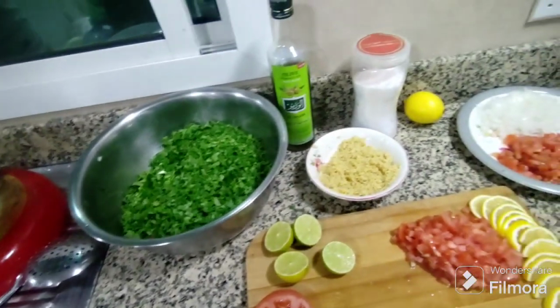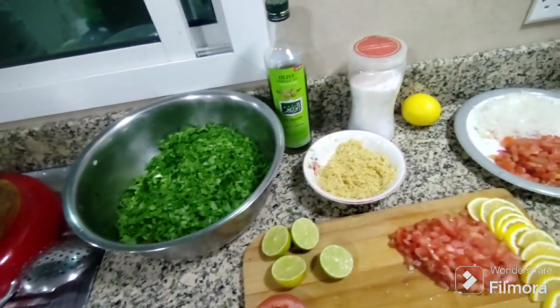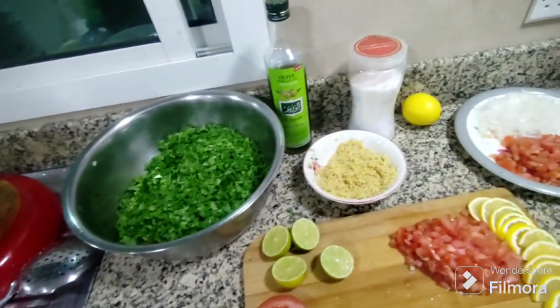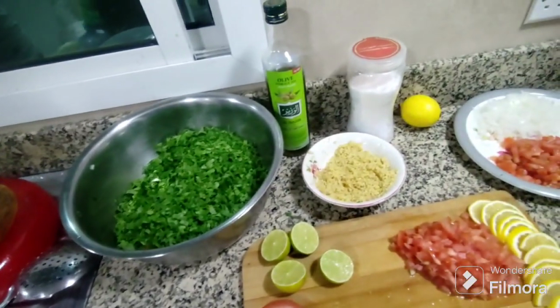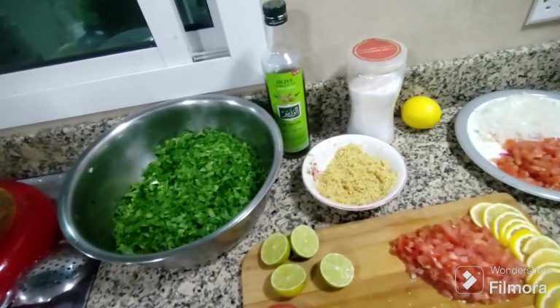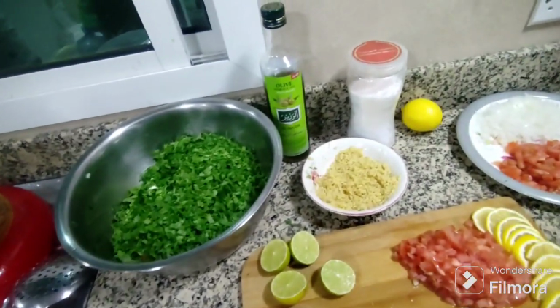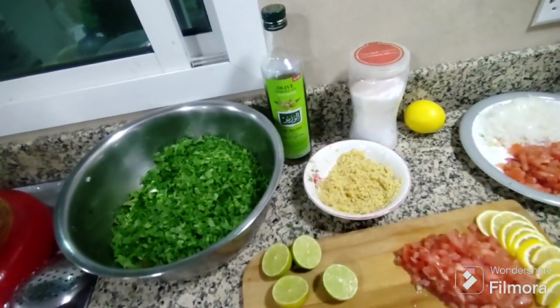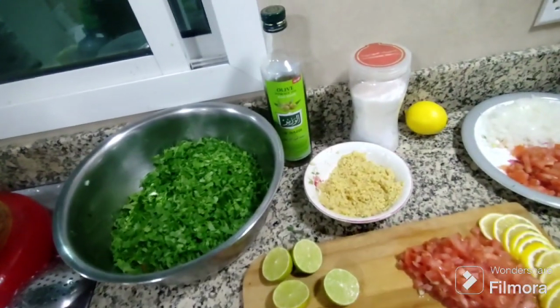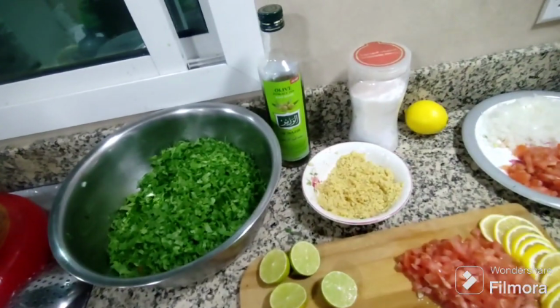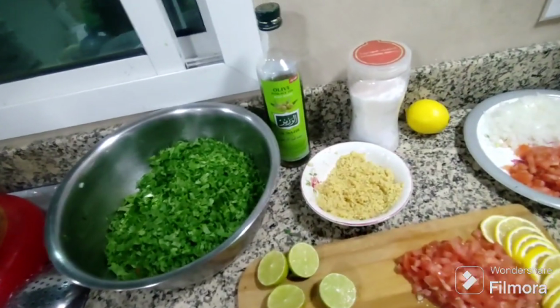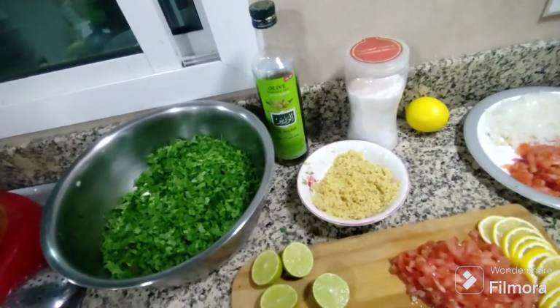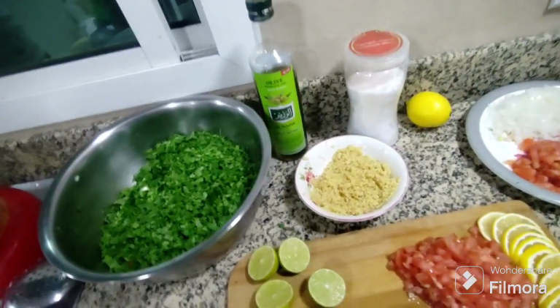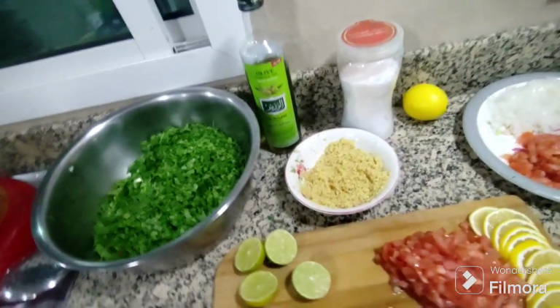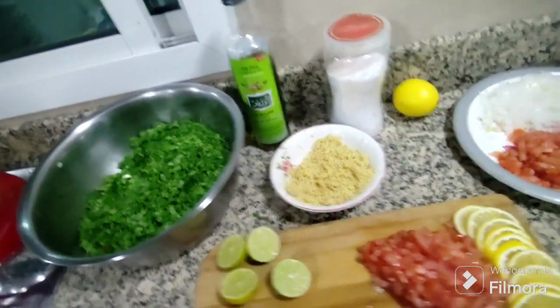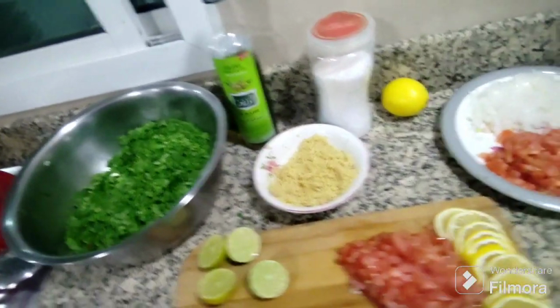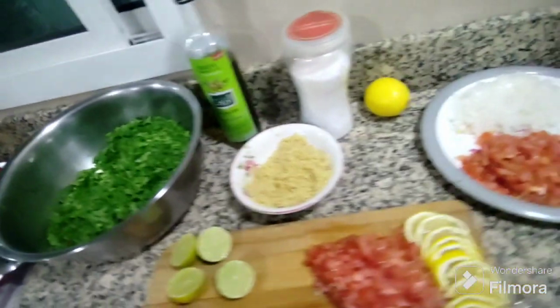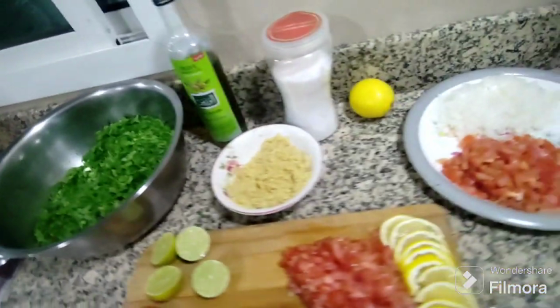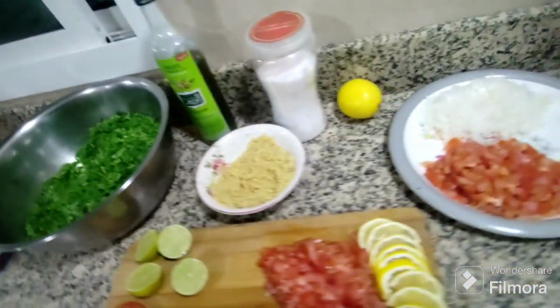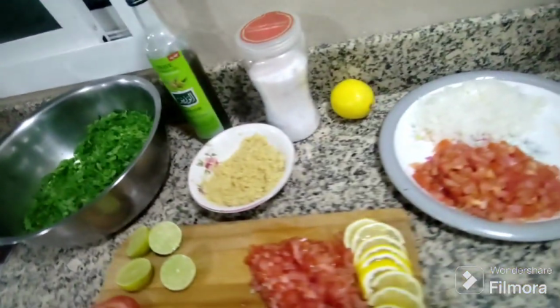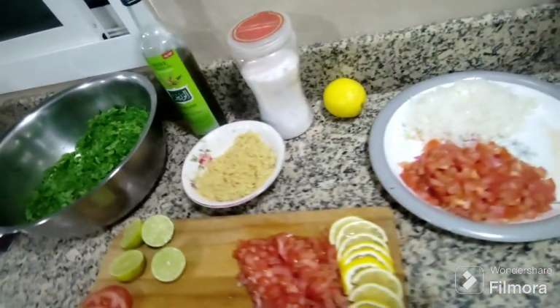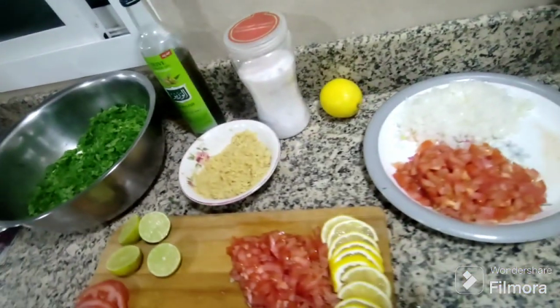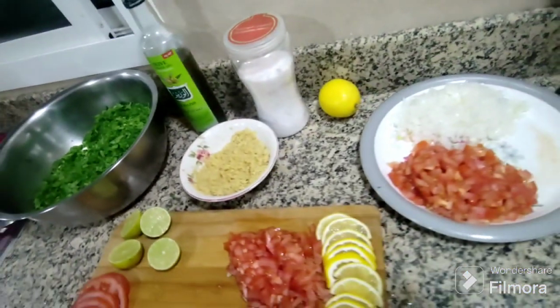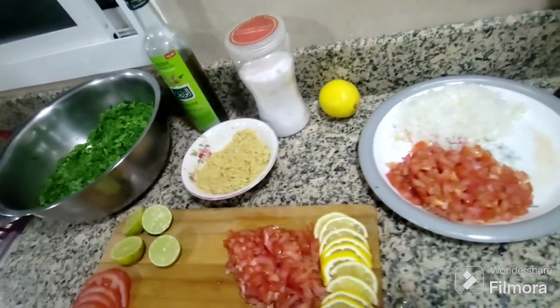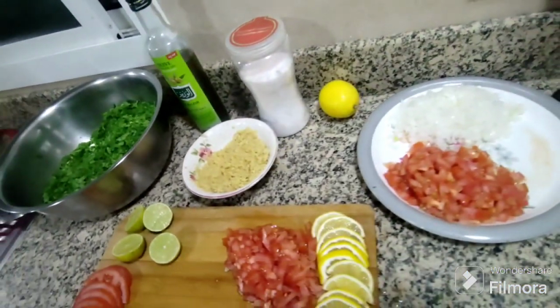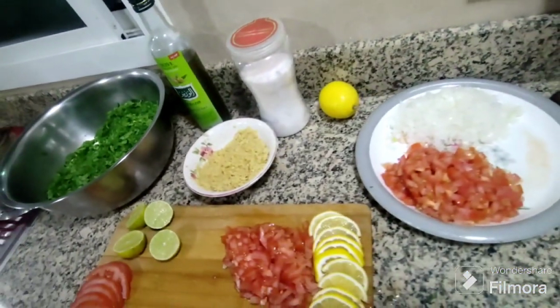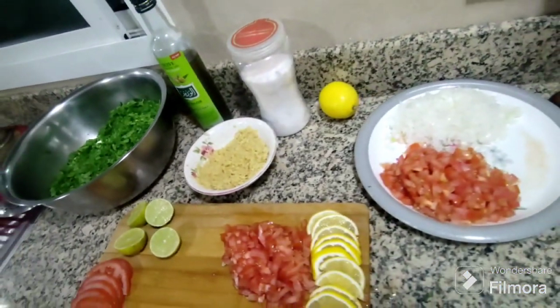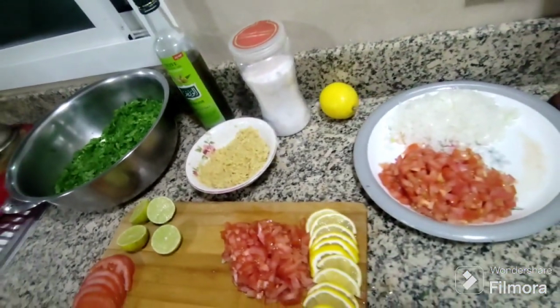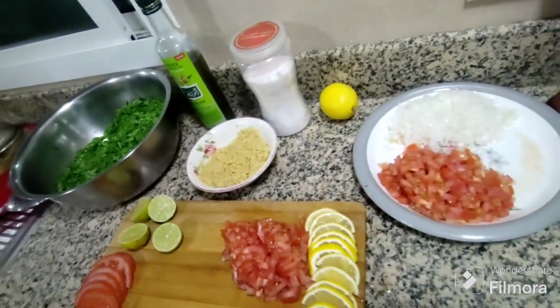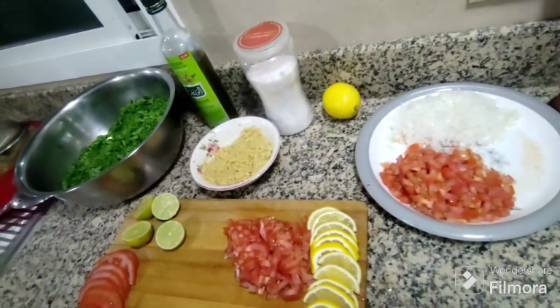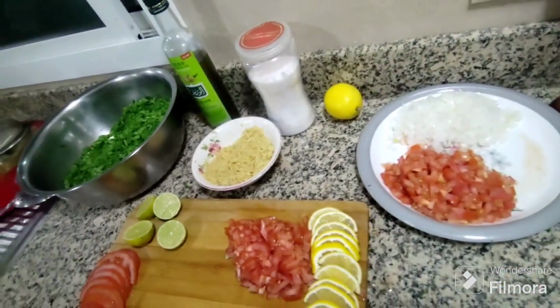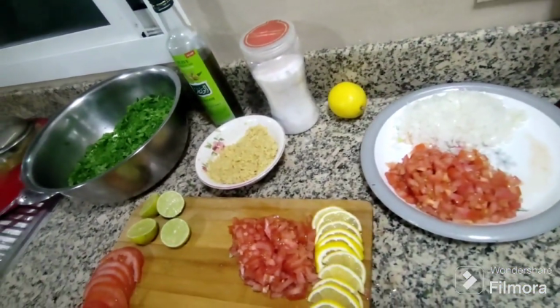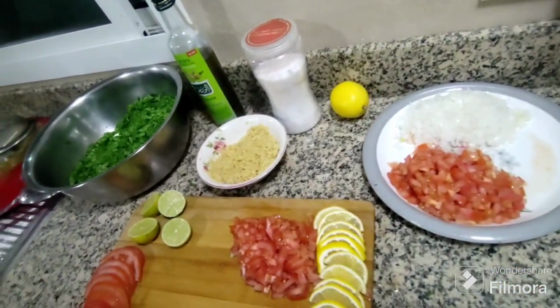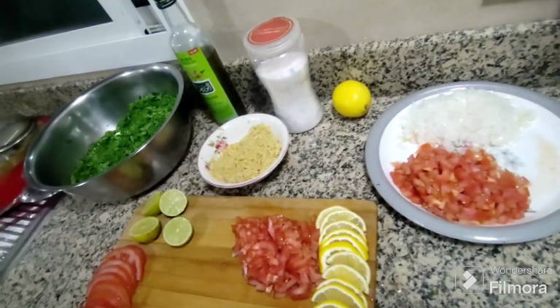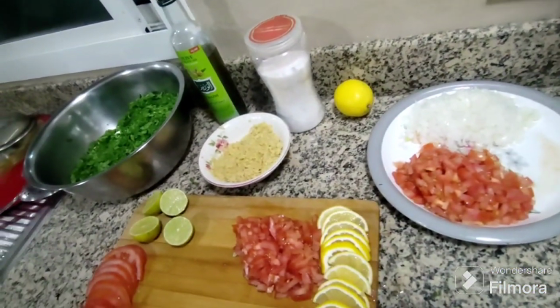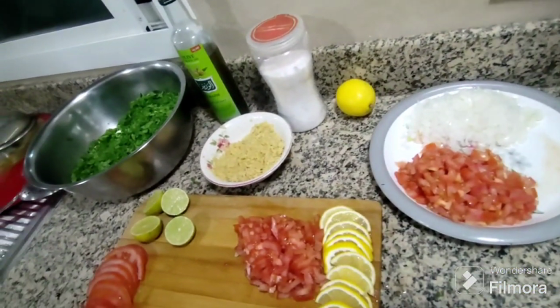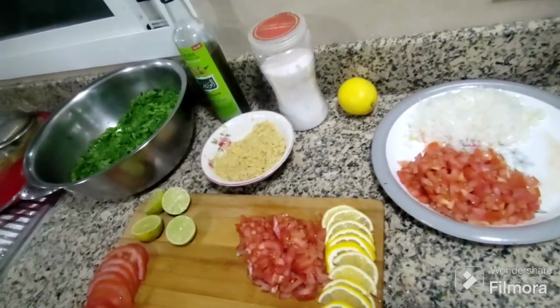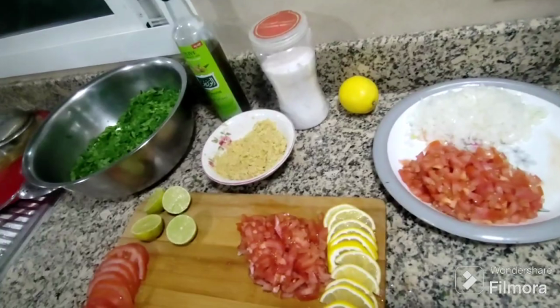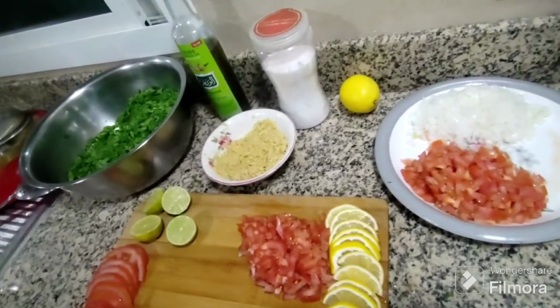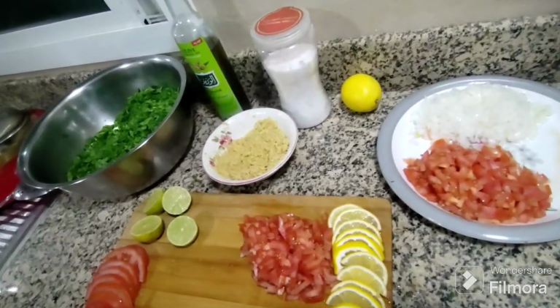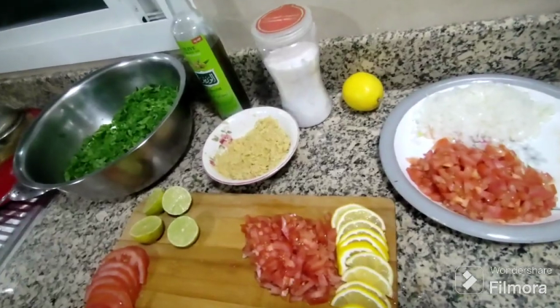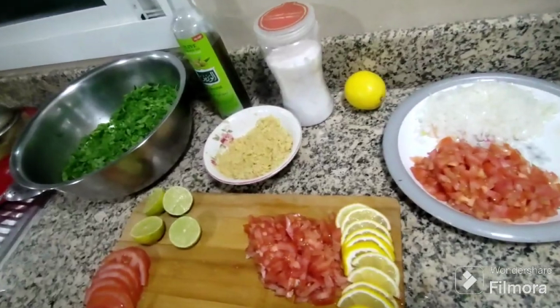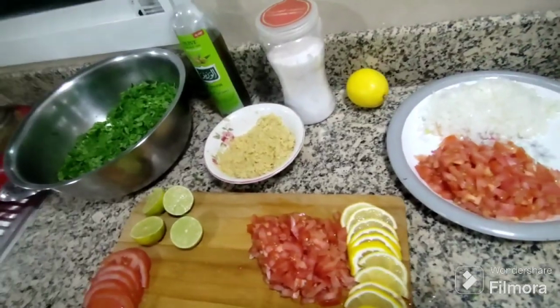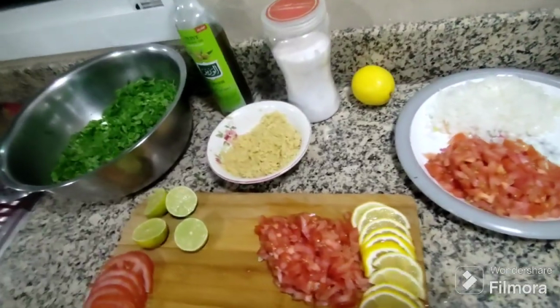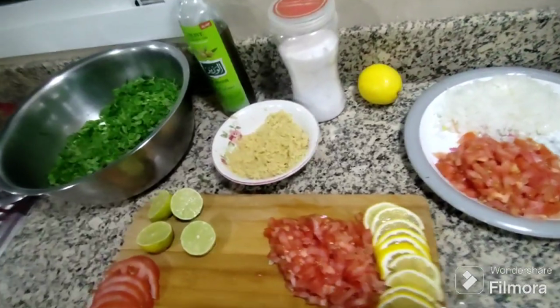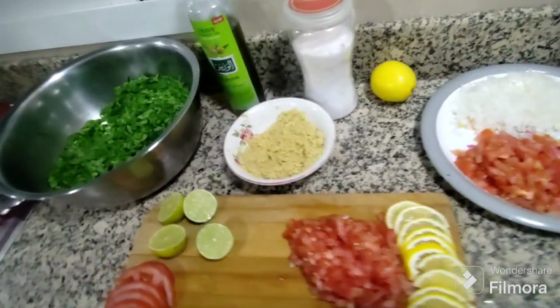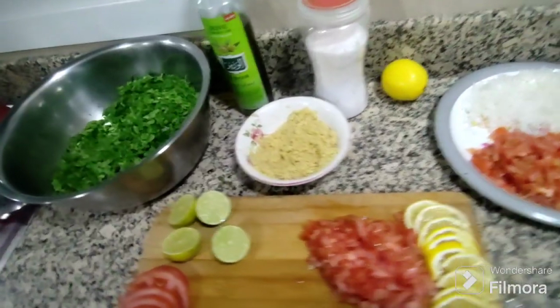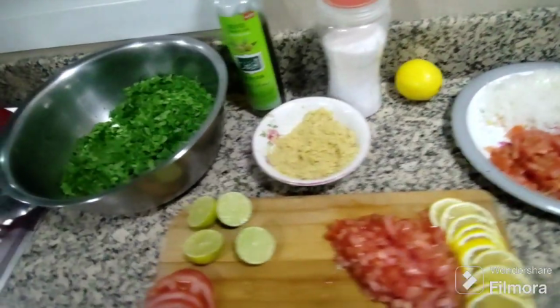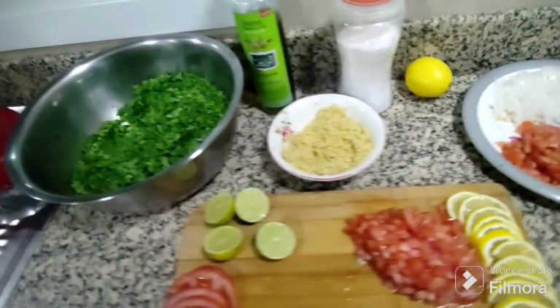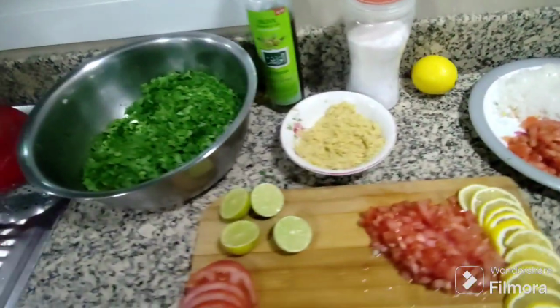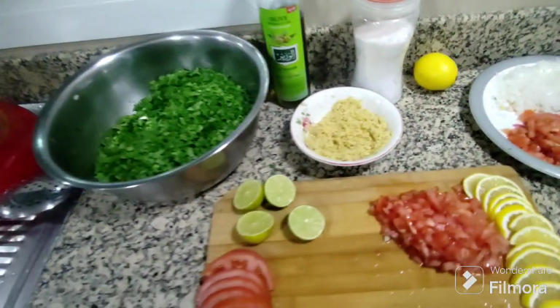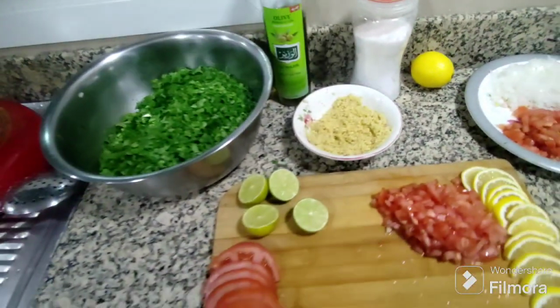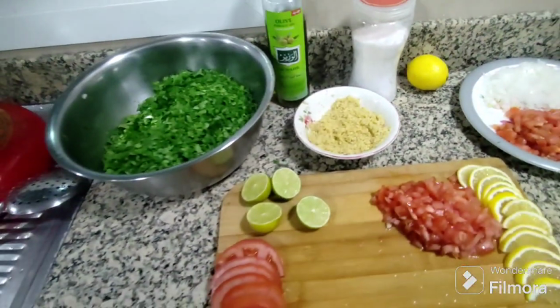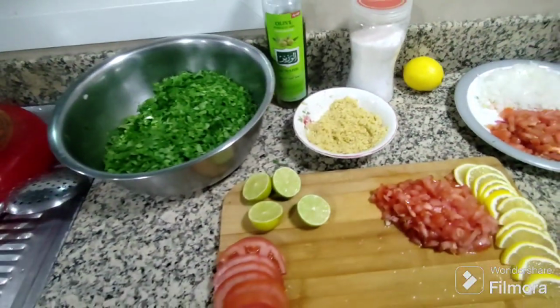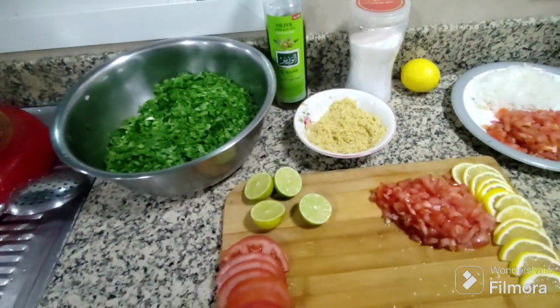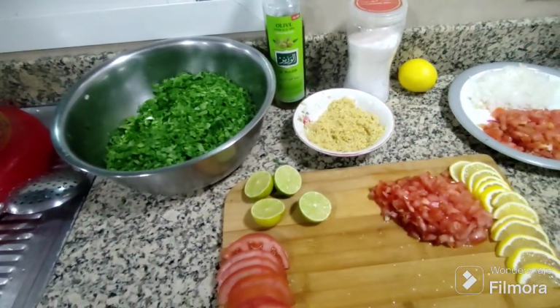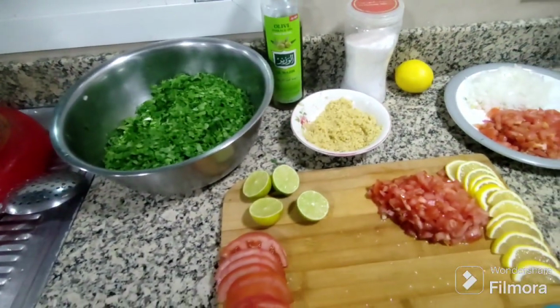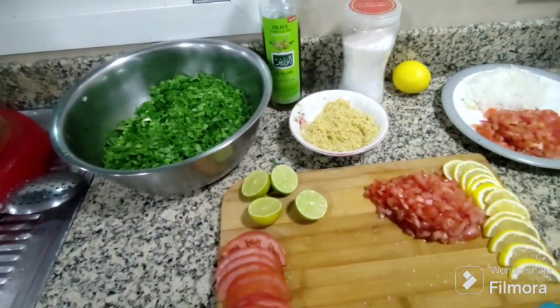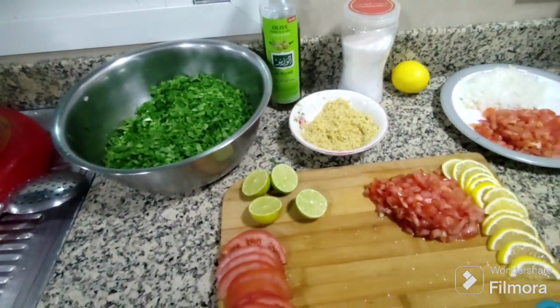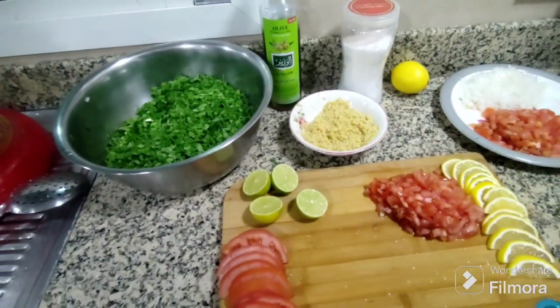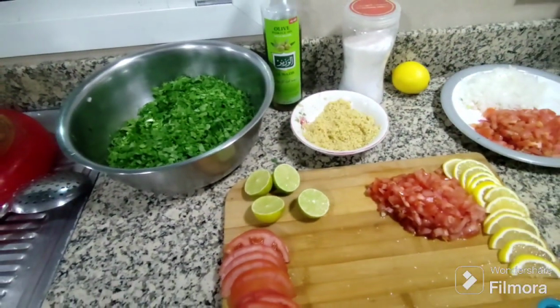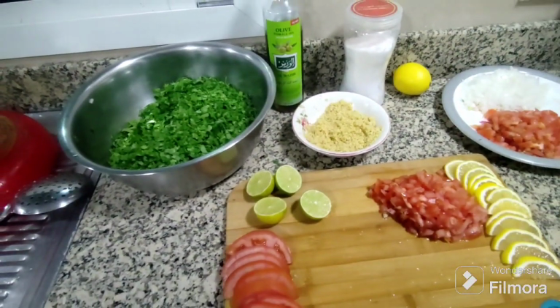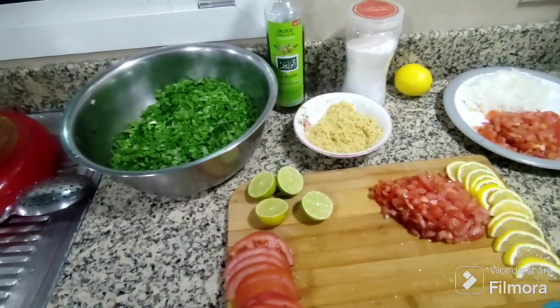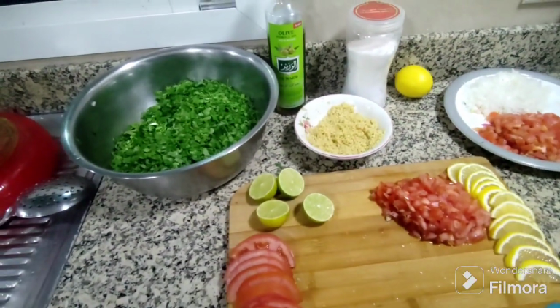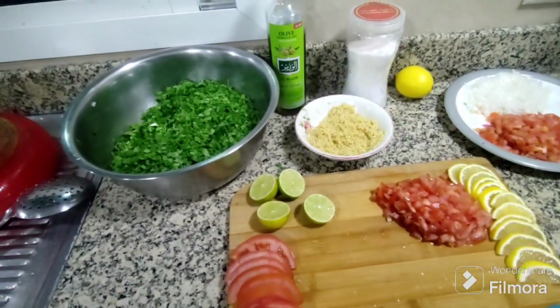So please see this video till the end — you will find how we will make the tabbouleh. So let's start.